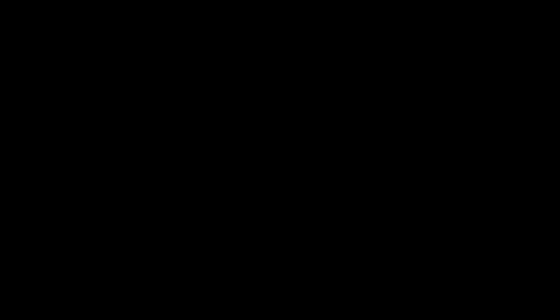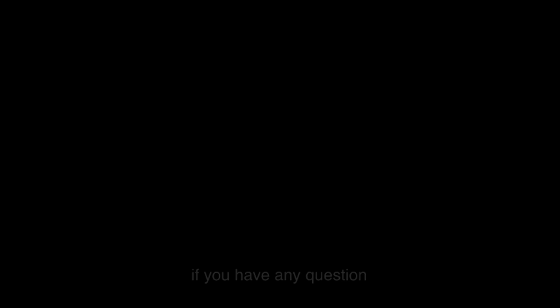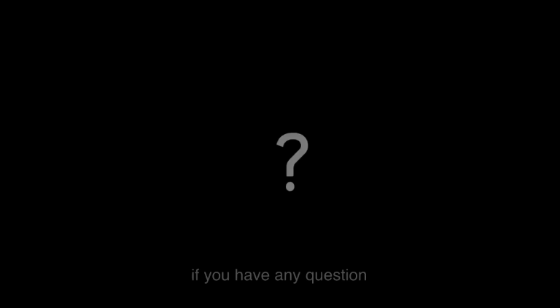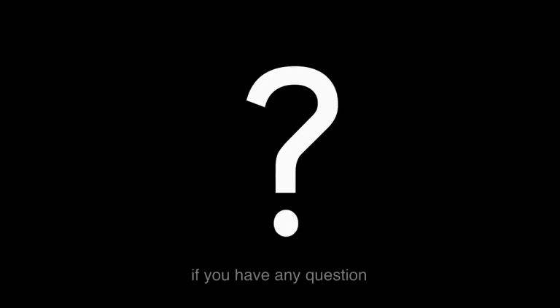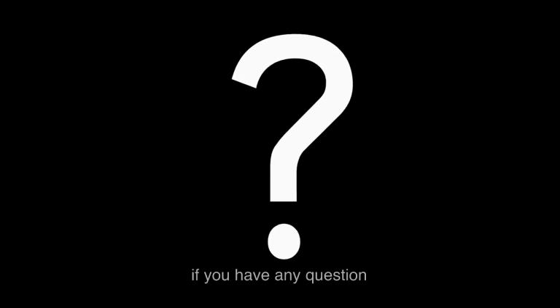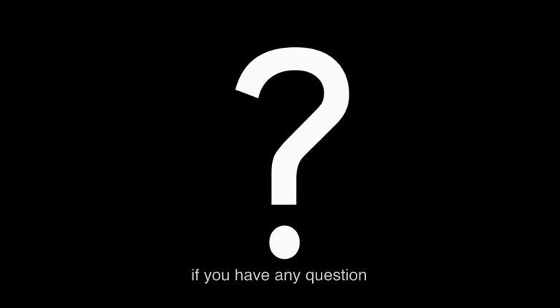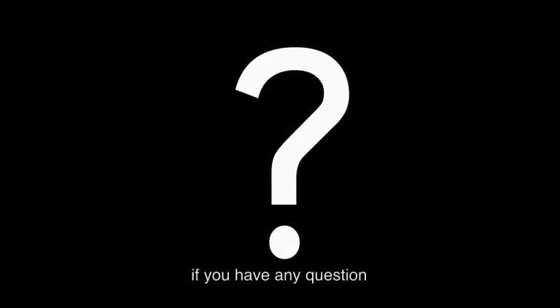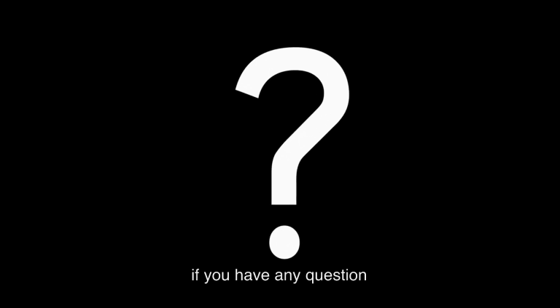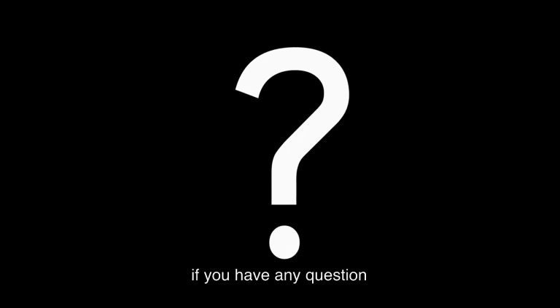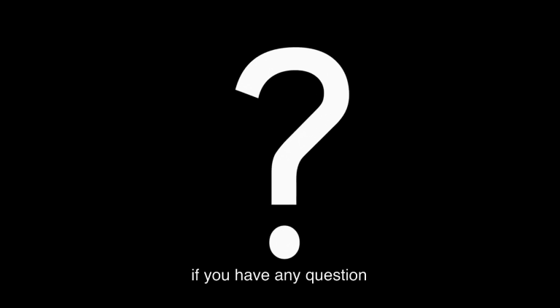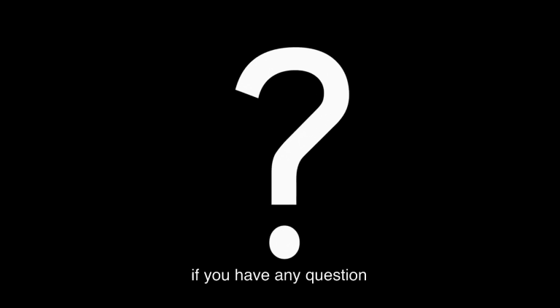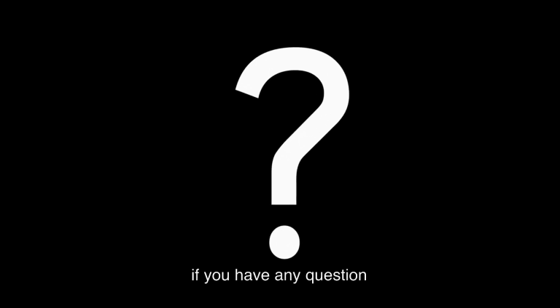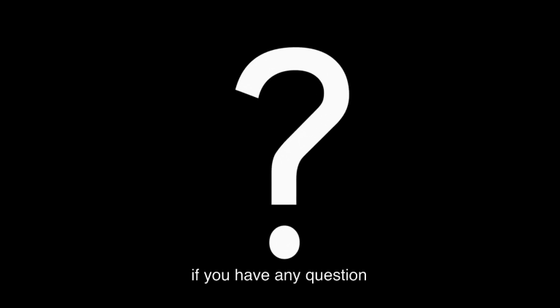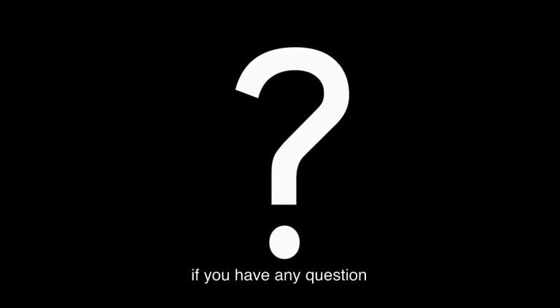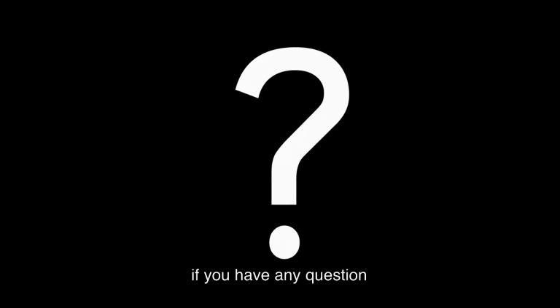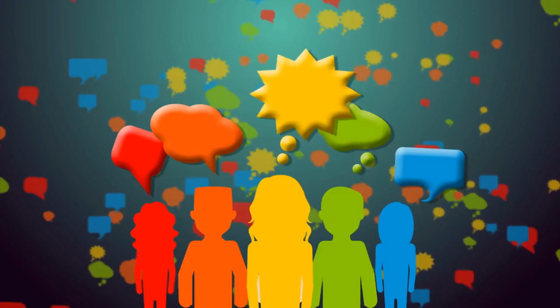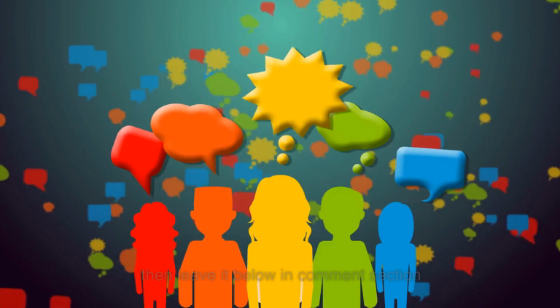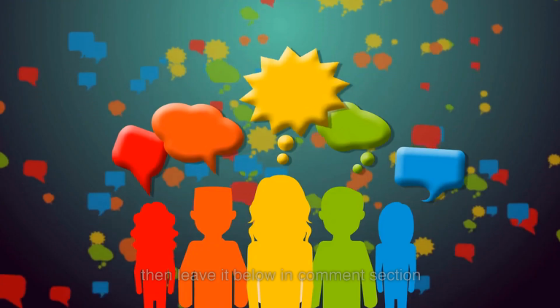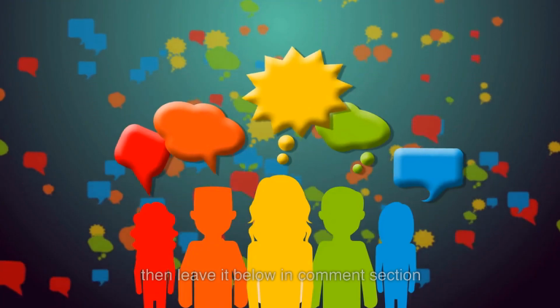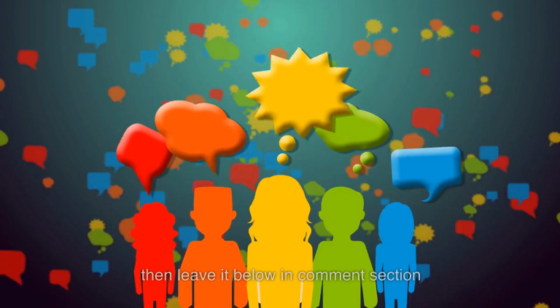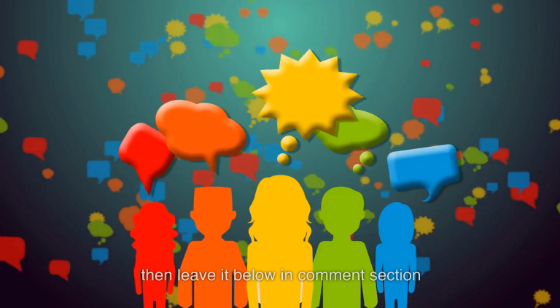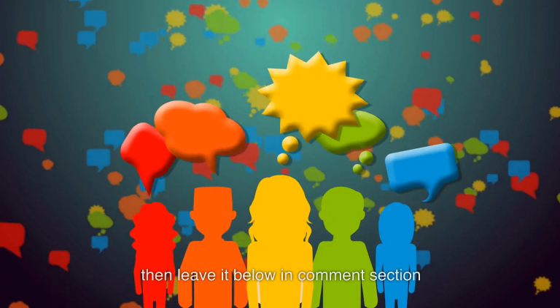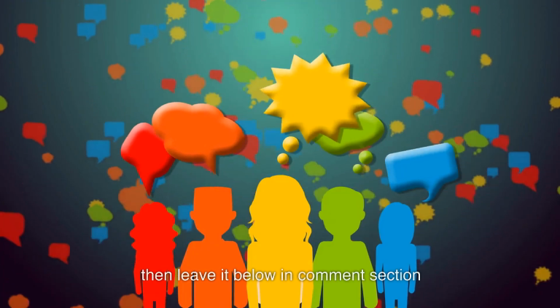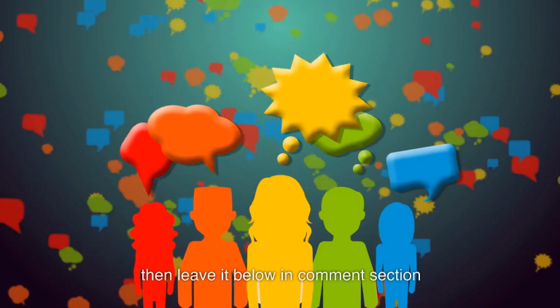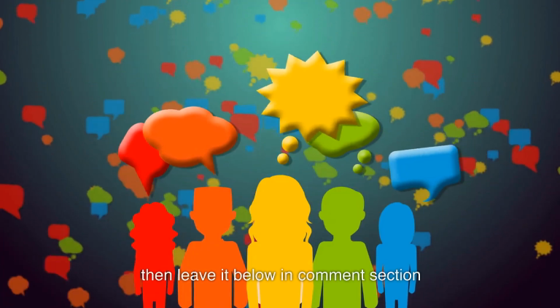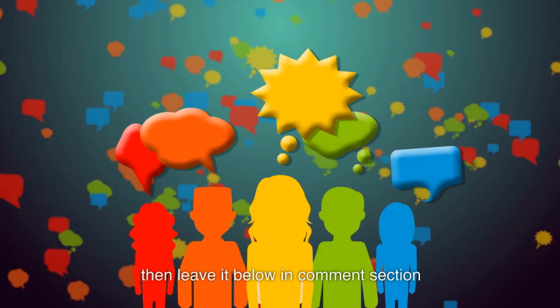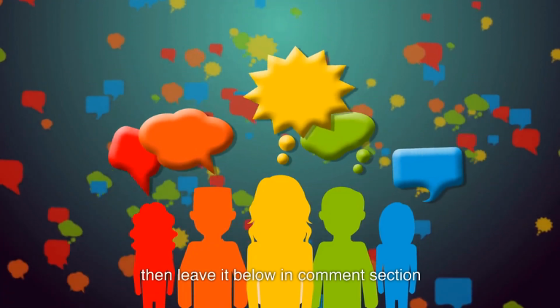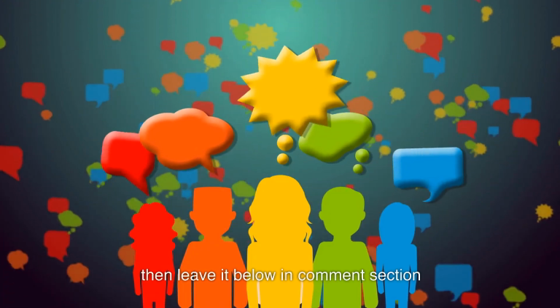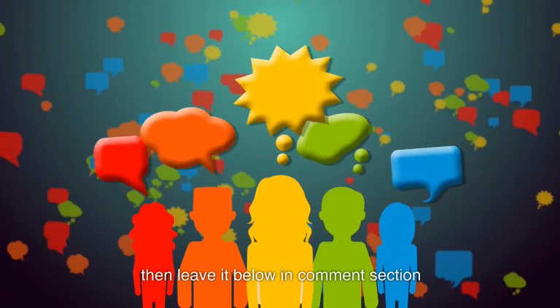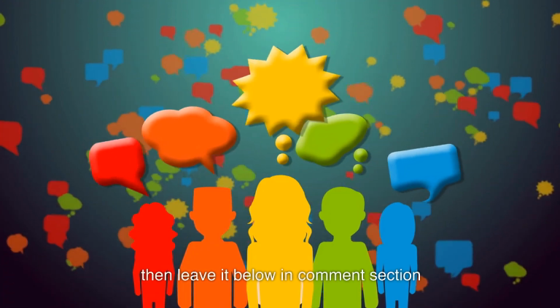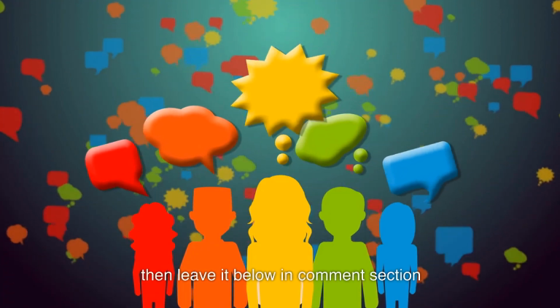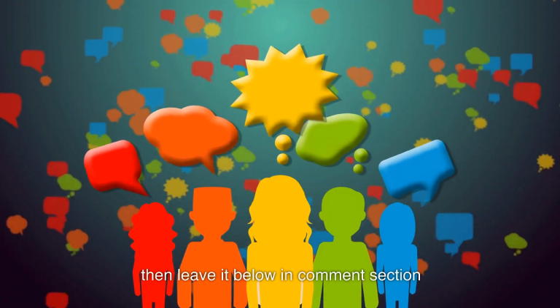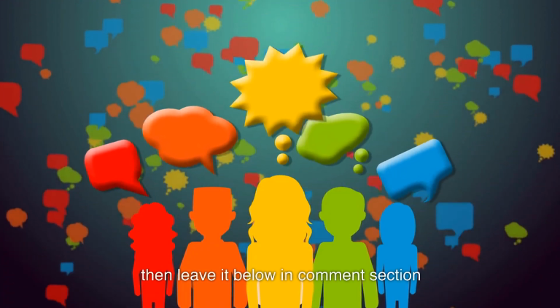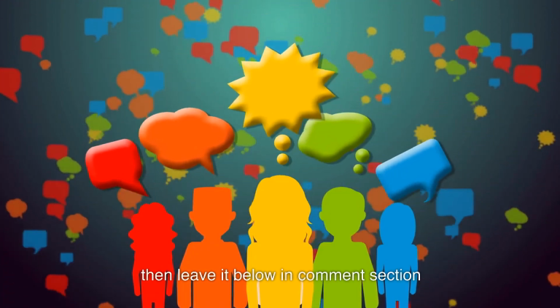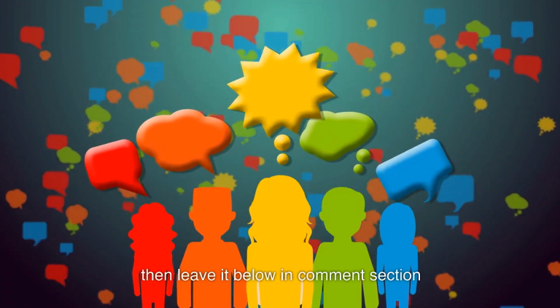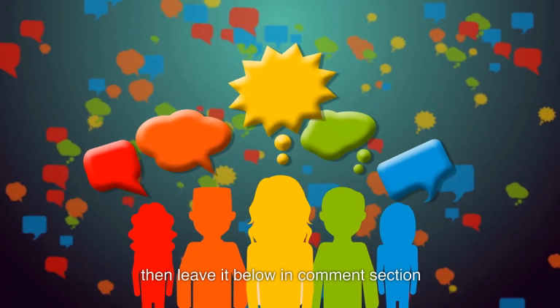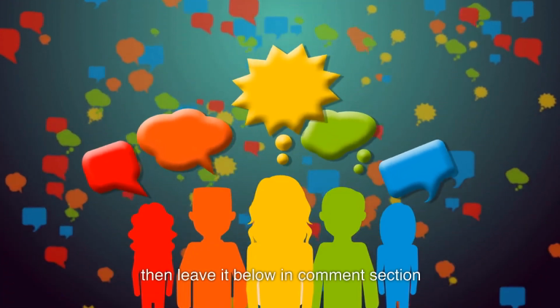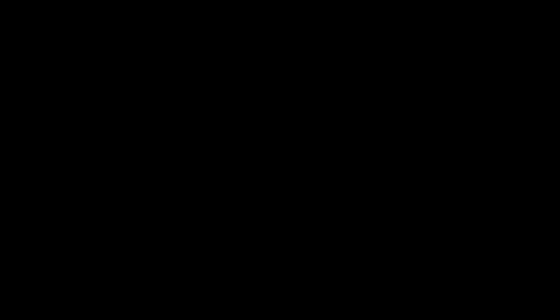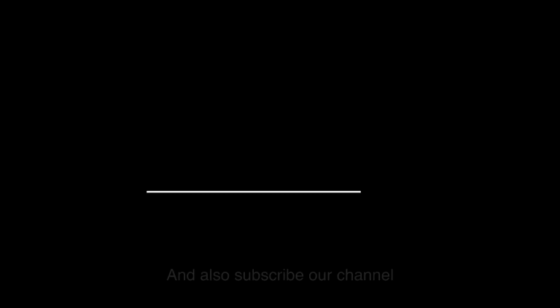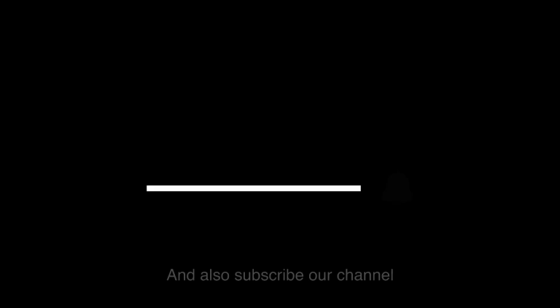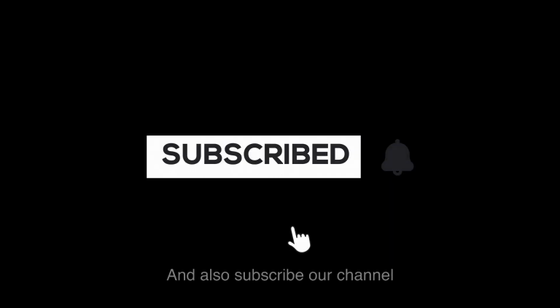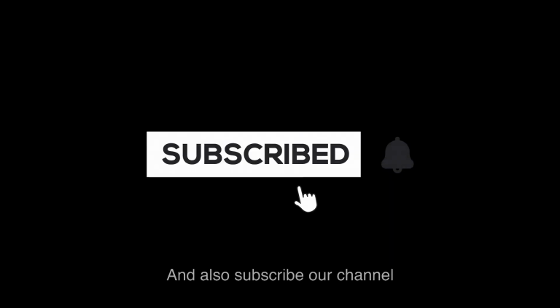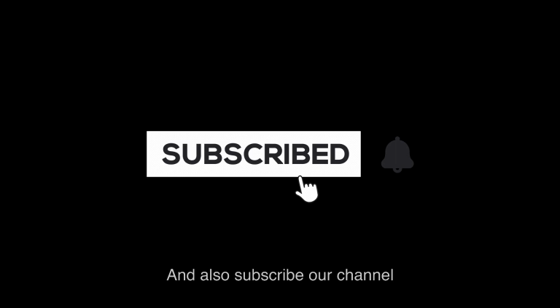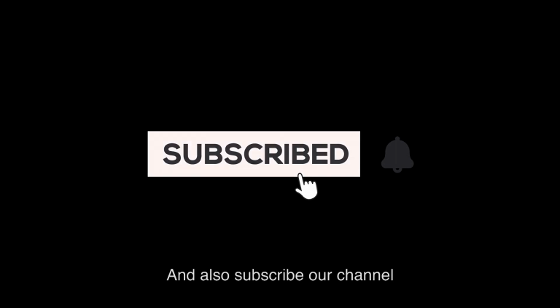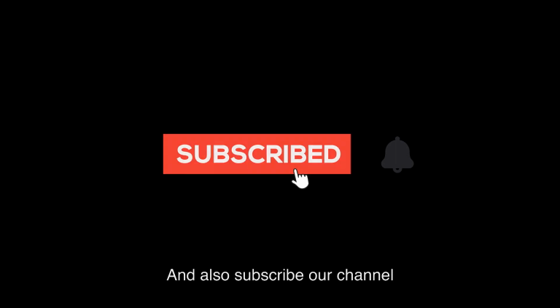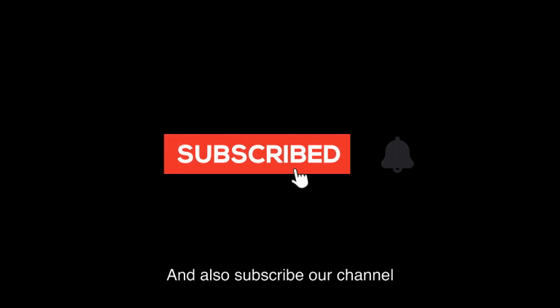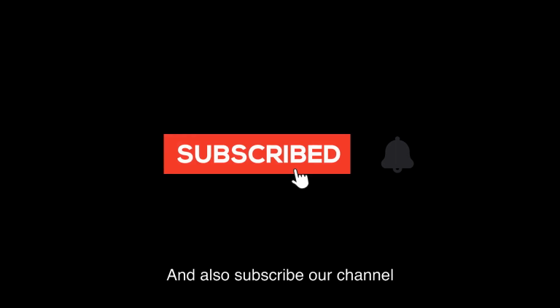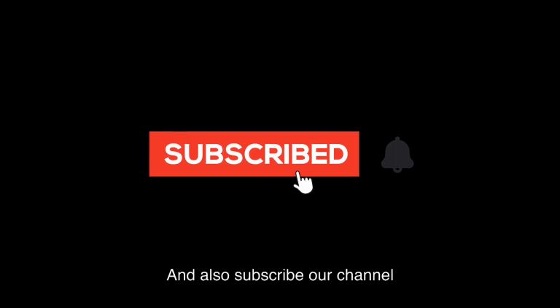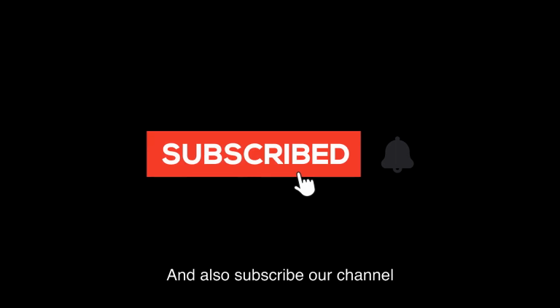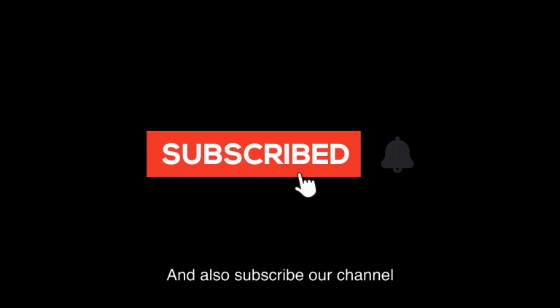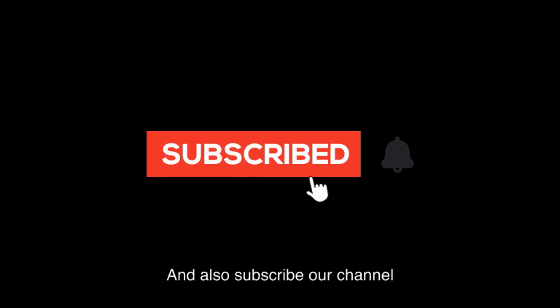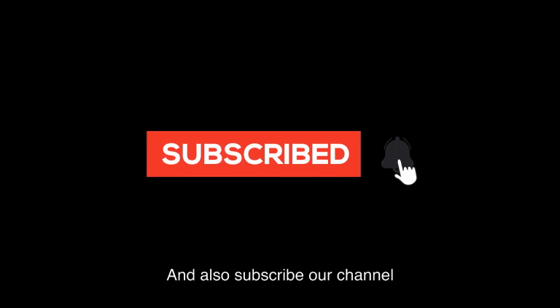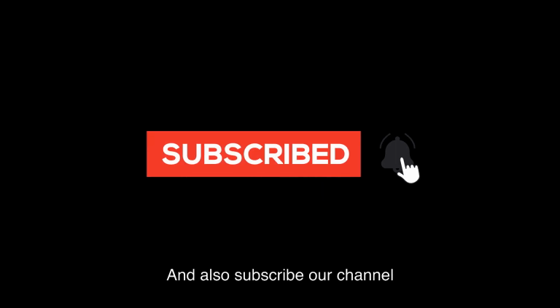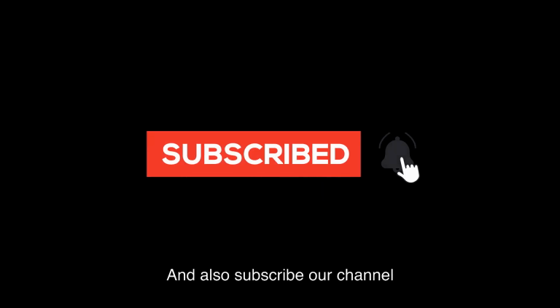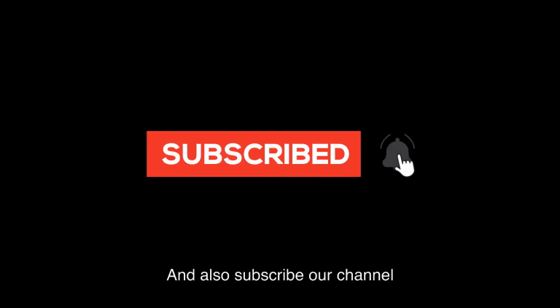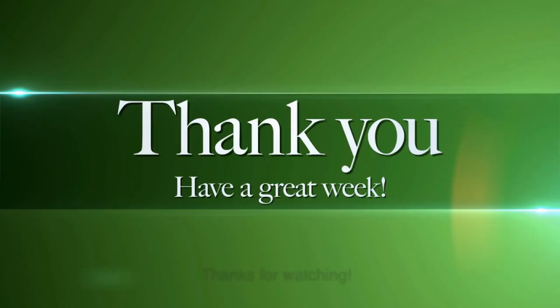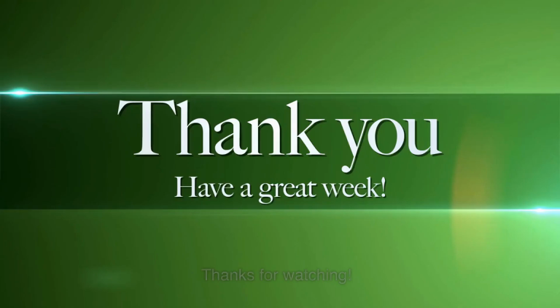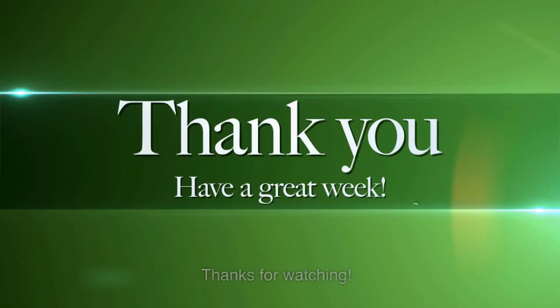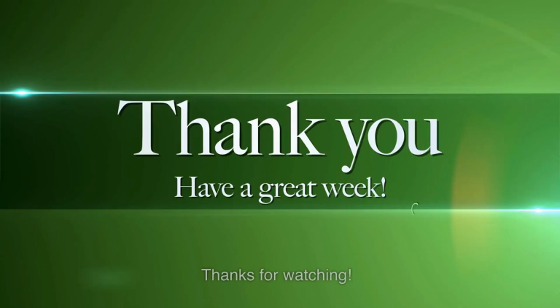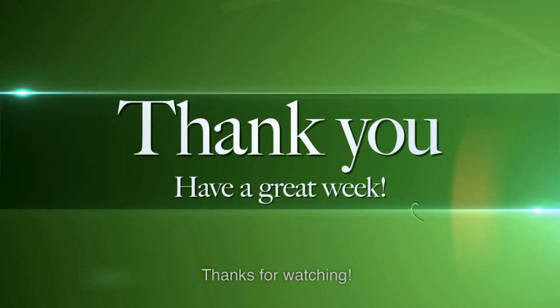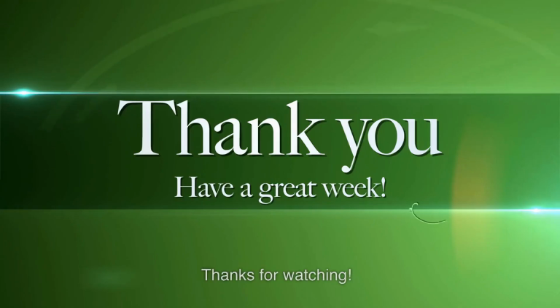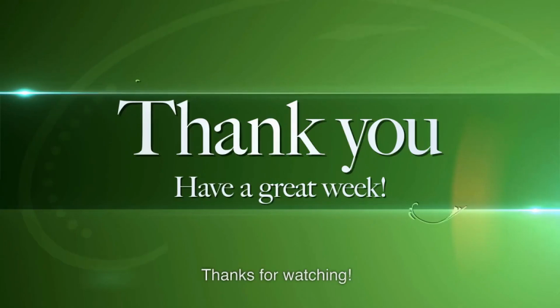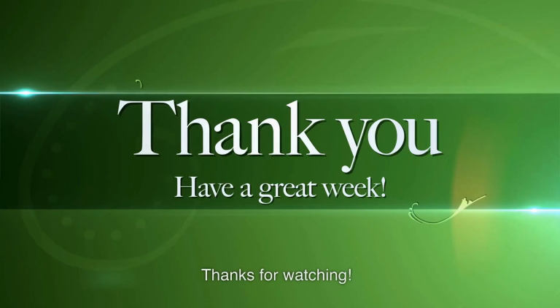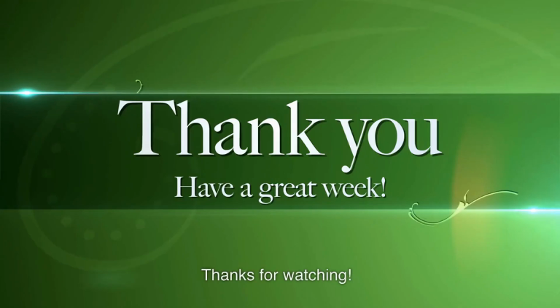If you have any questions, leave them below in the comment section. Also subscribe to our channel. Thanks for watching.